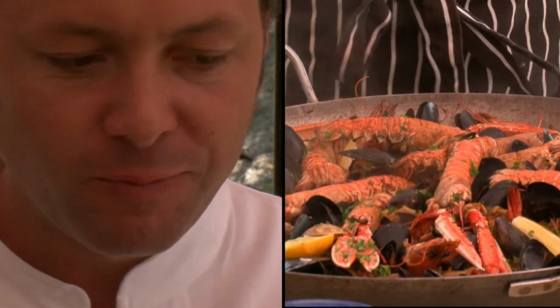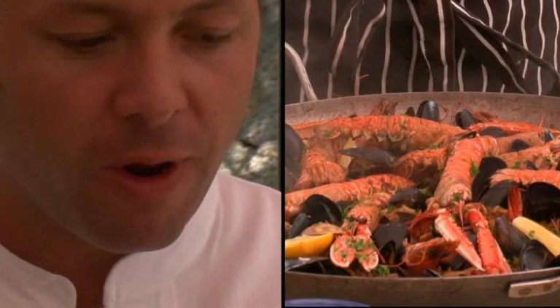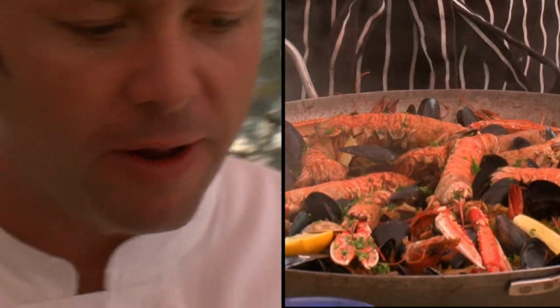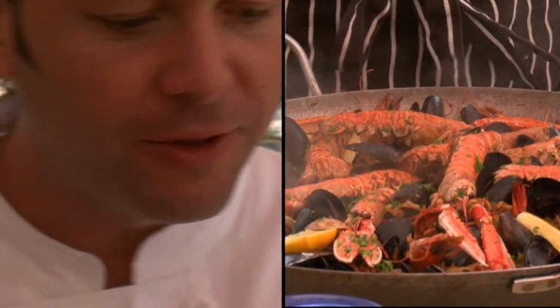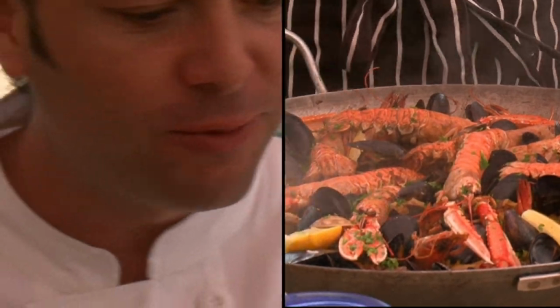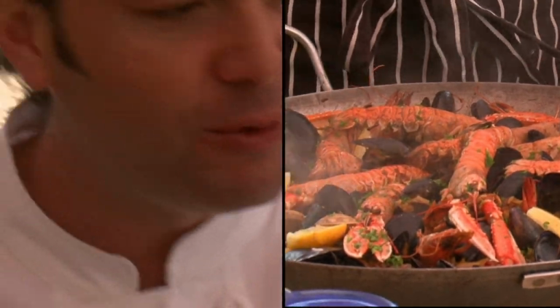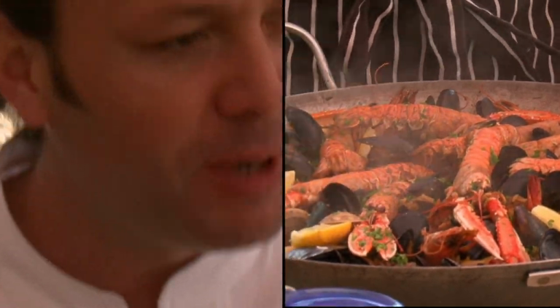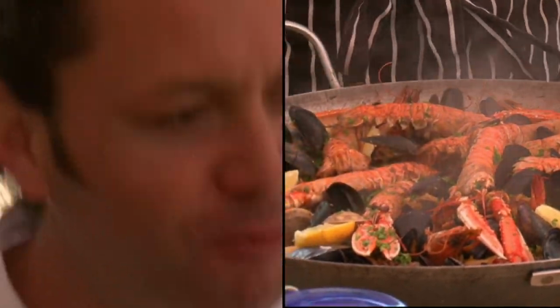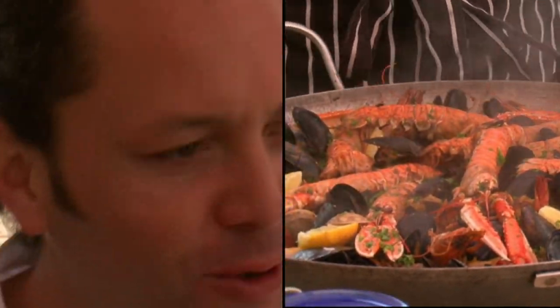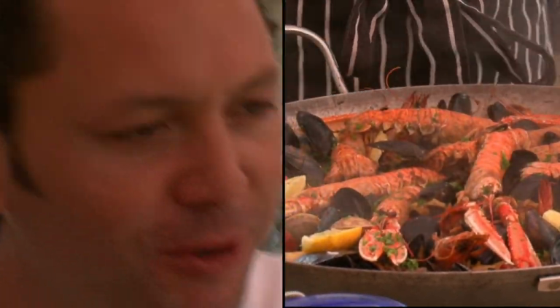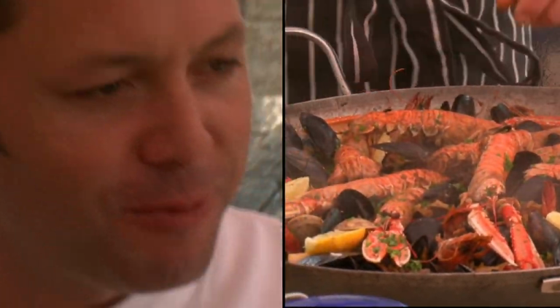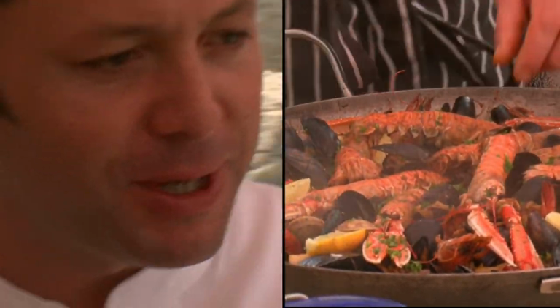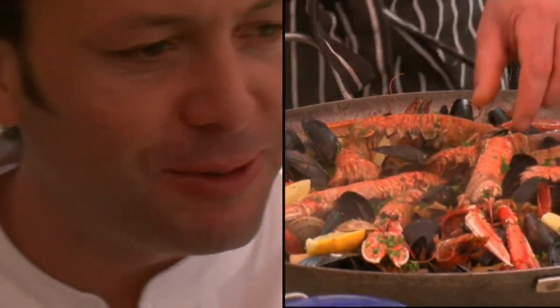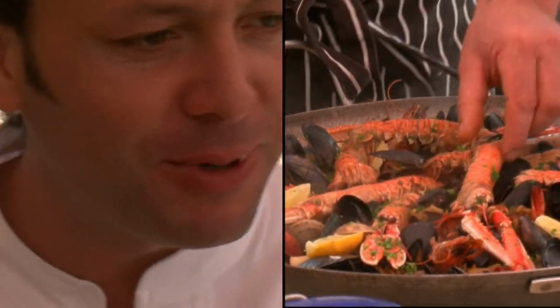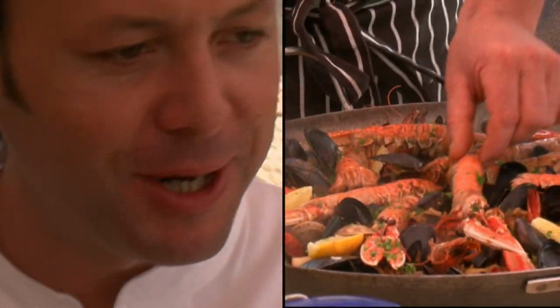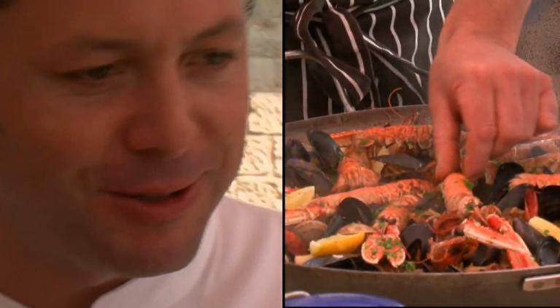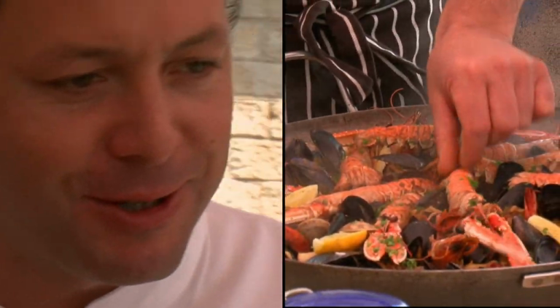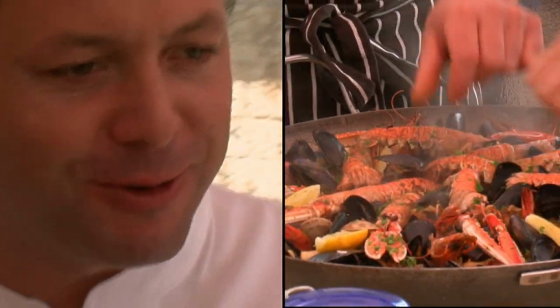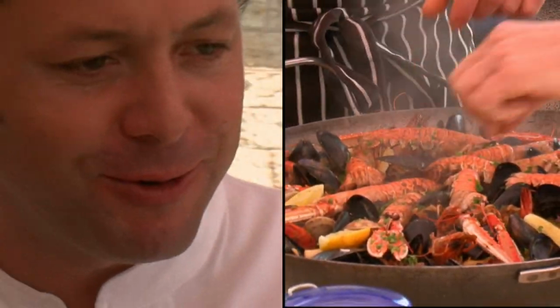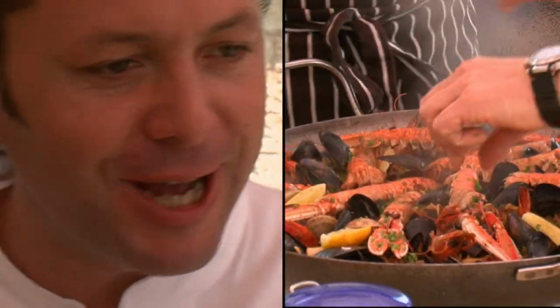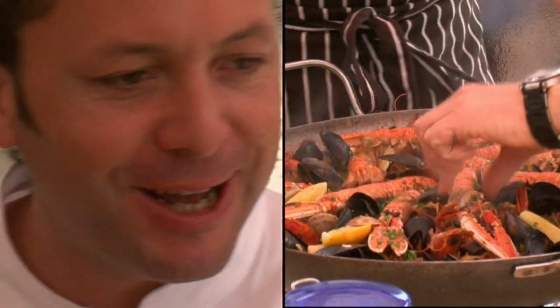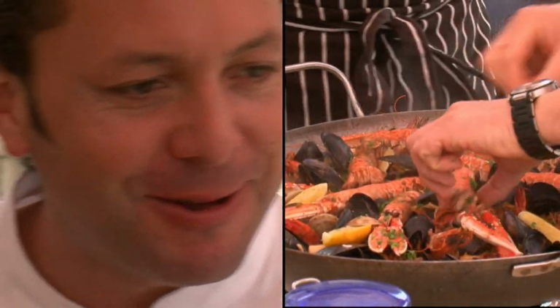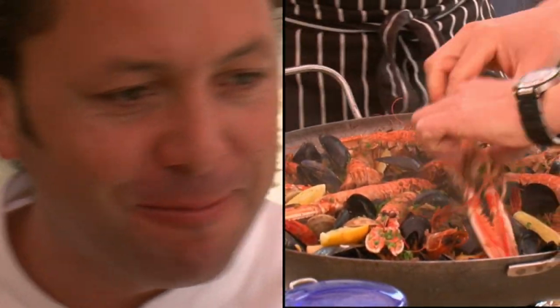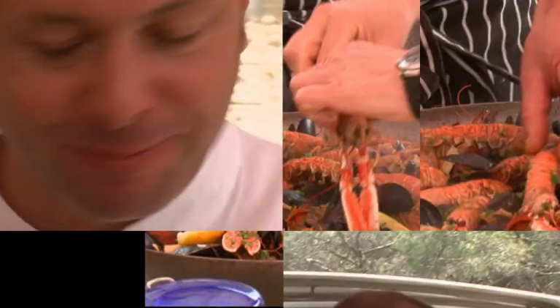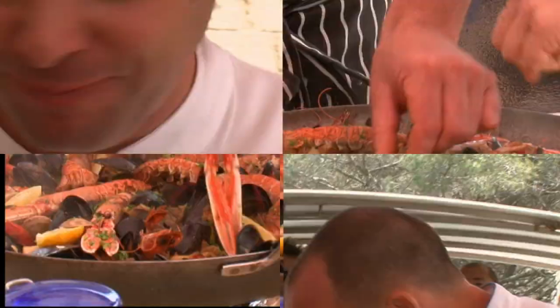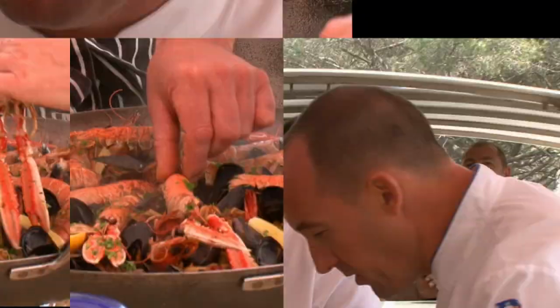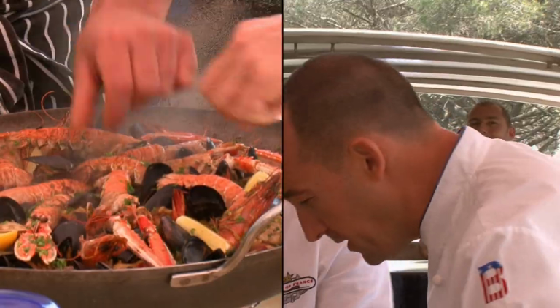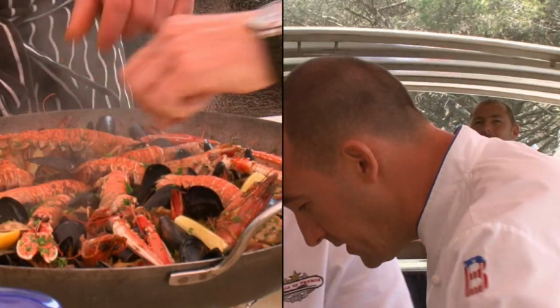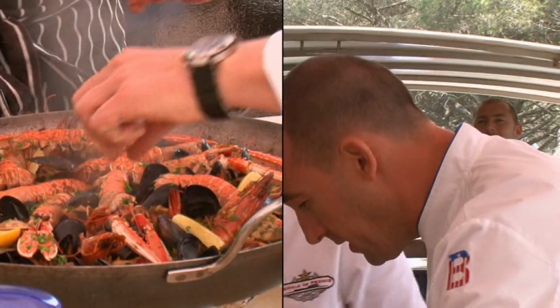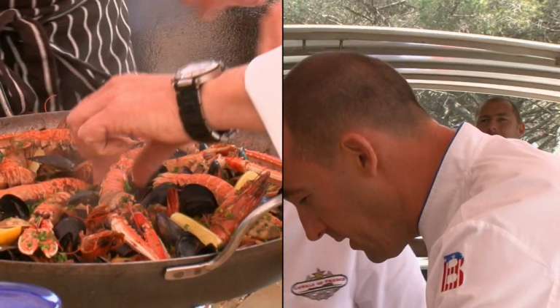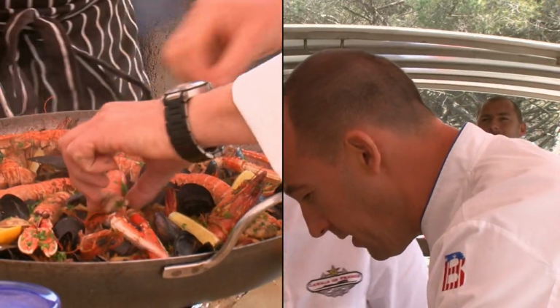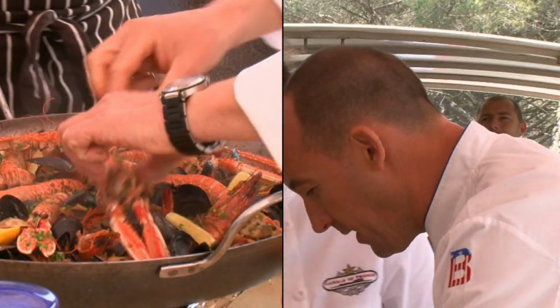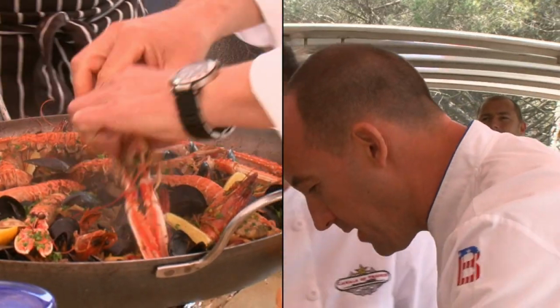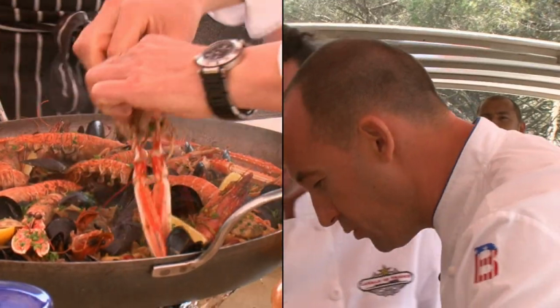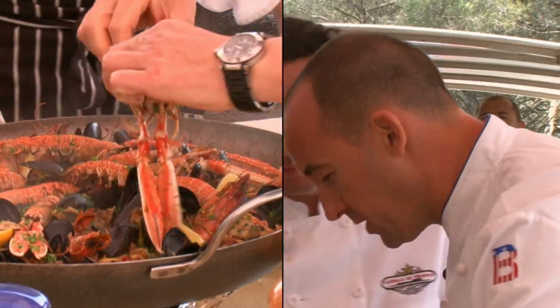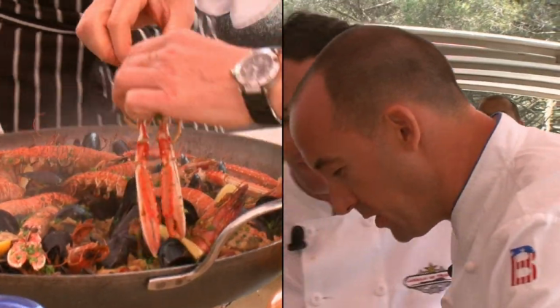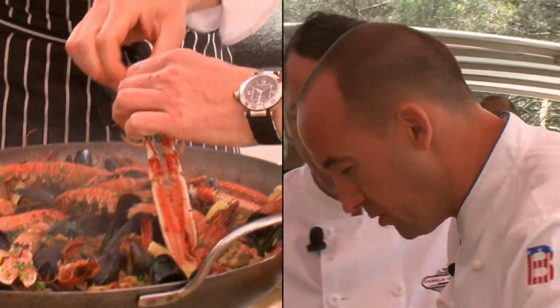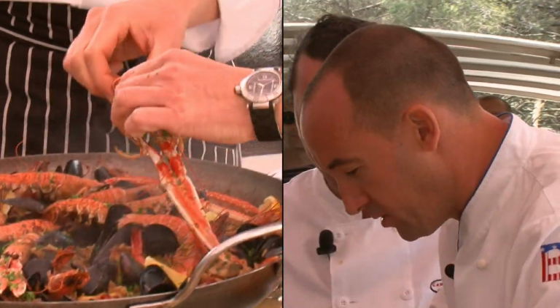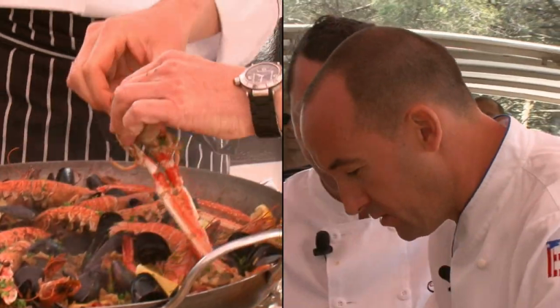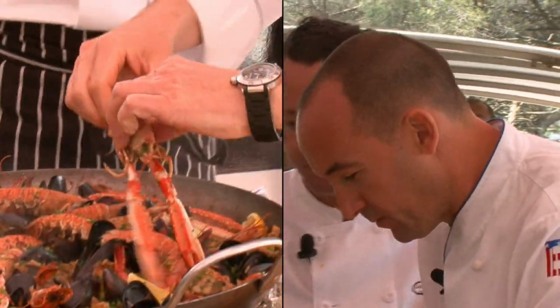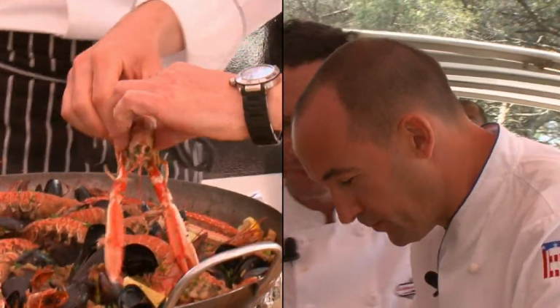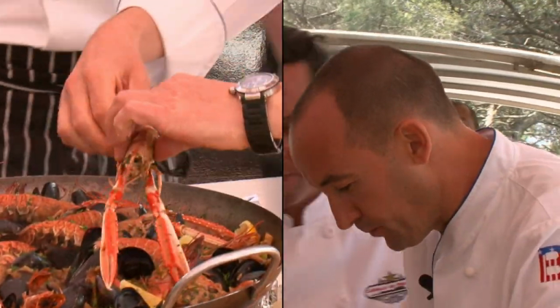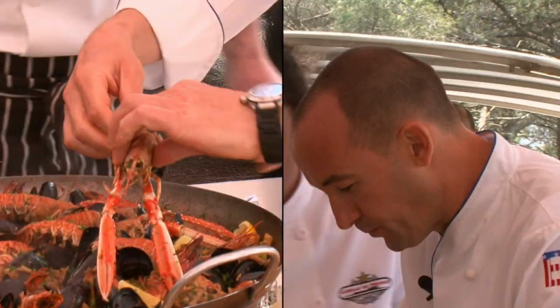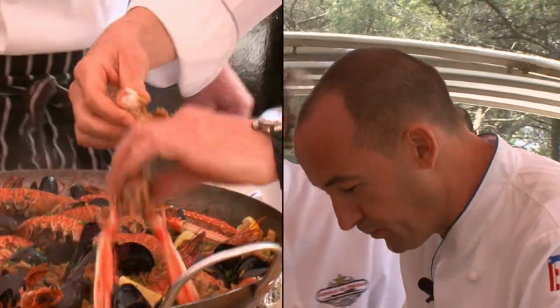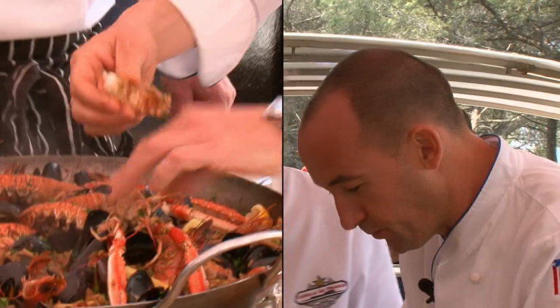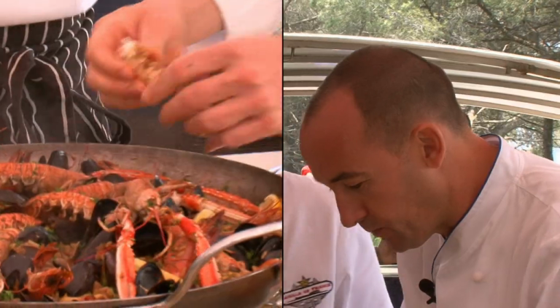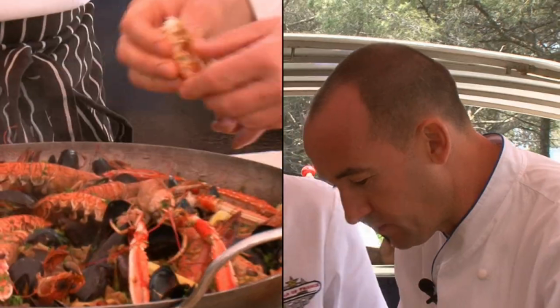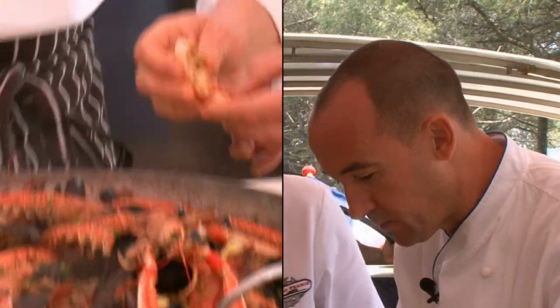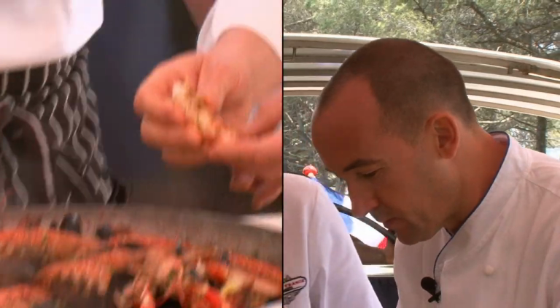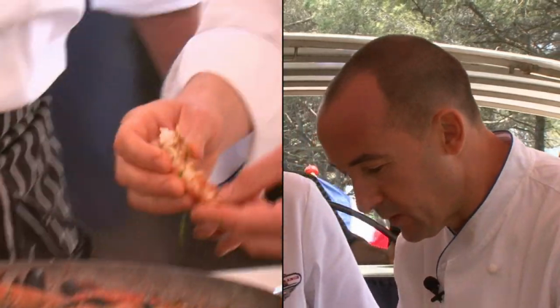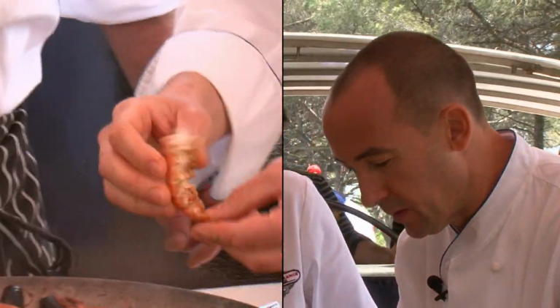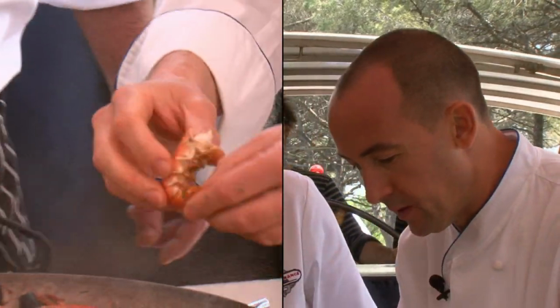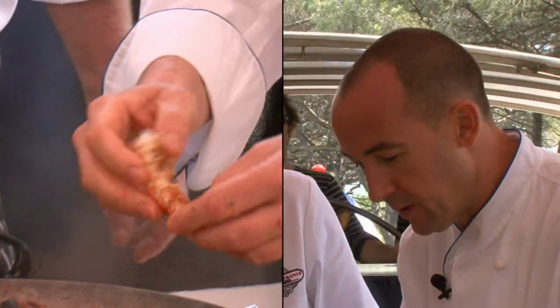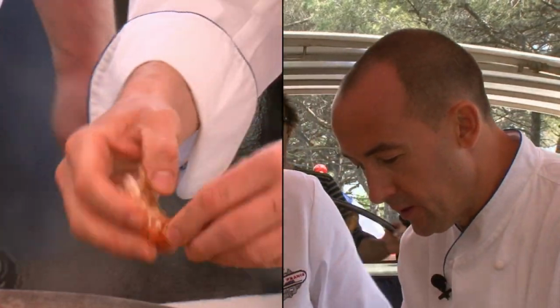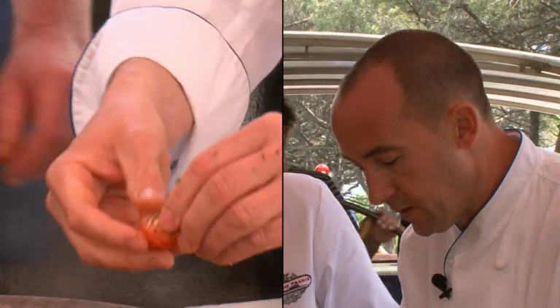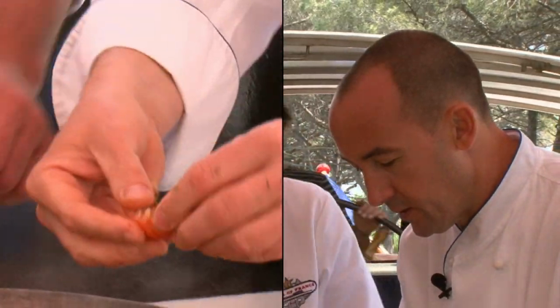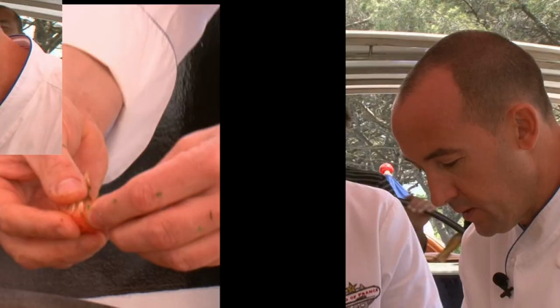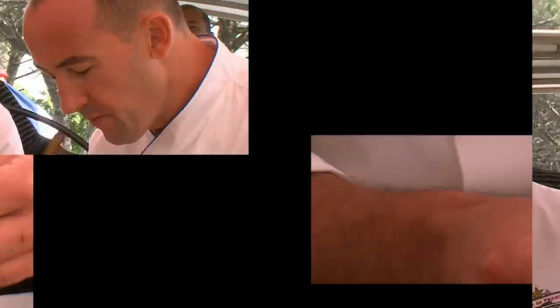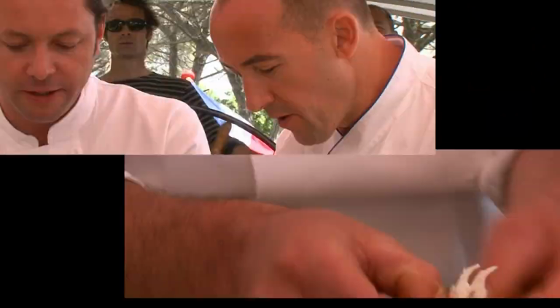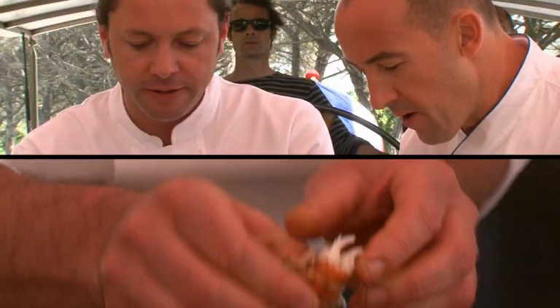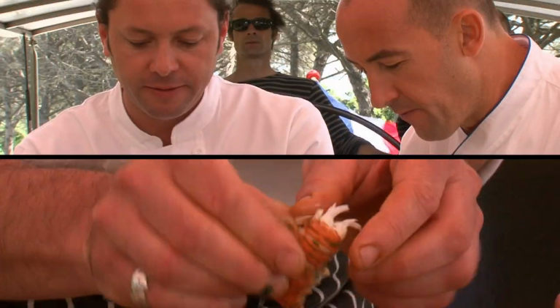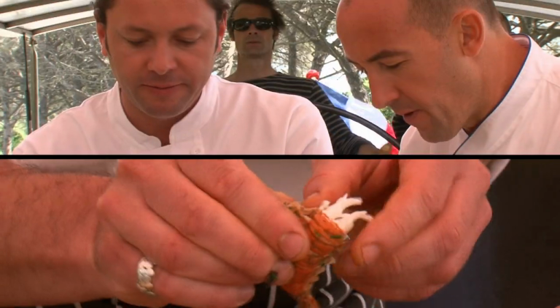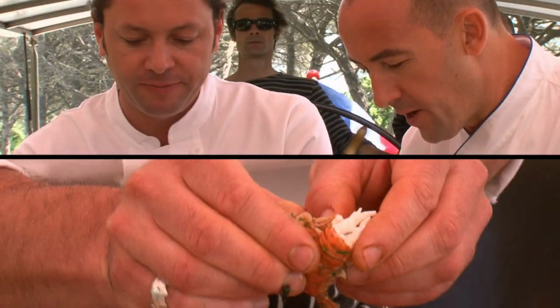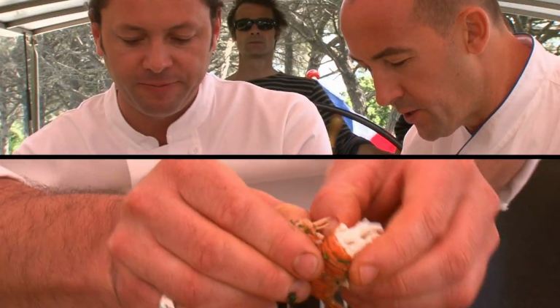I think we've made one of the best paellas I've ever had. I'm going to try one of these langoustines. Very fresh.